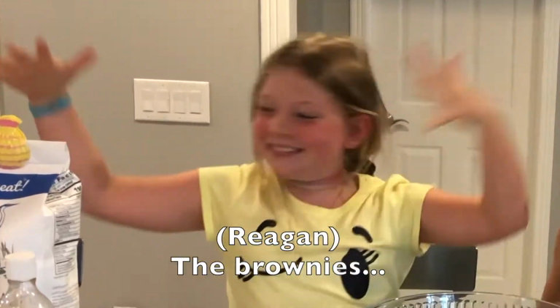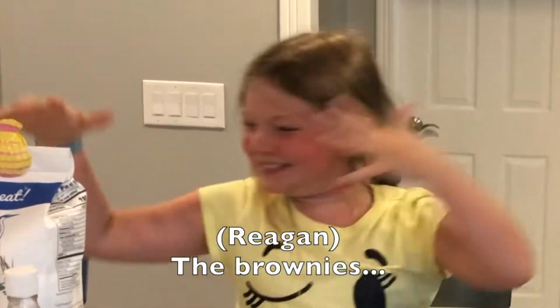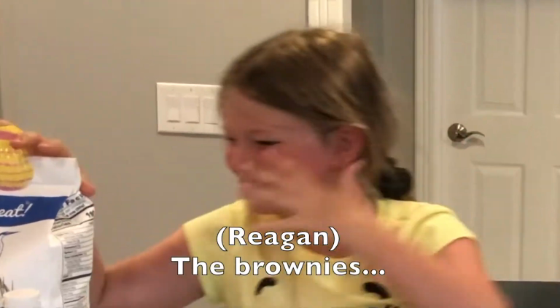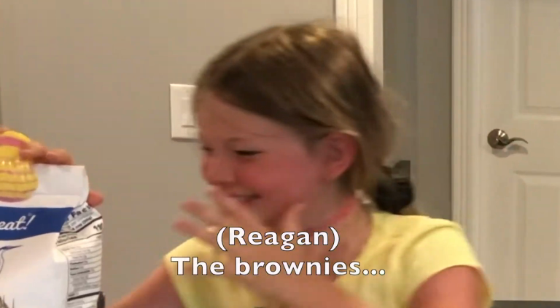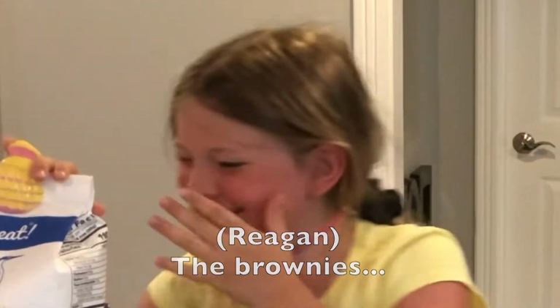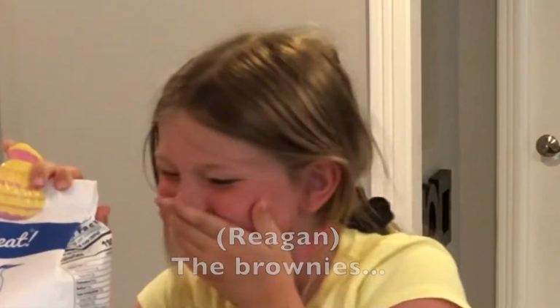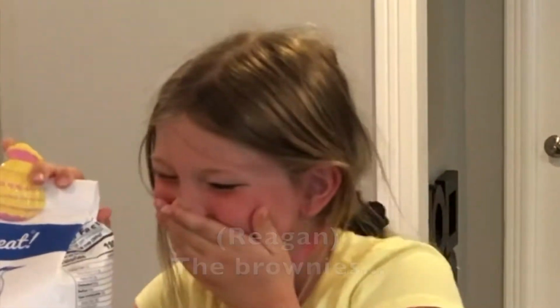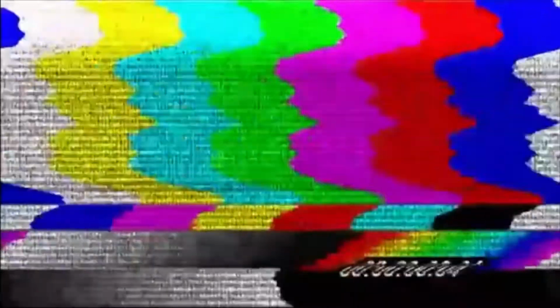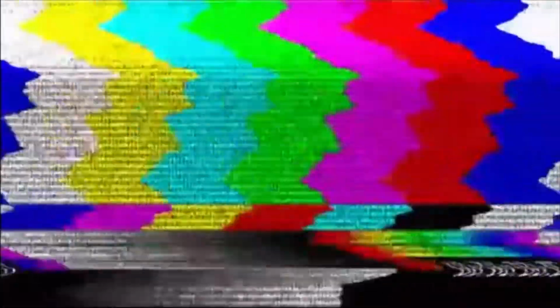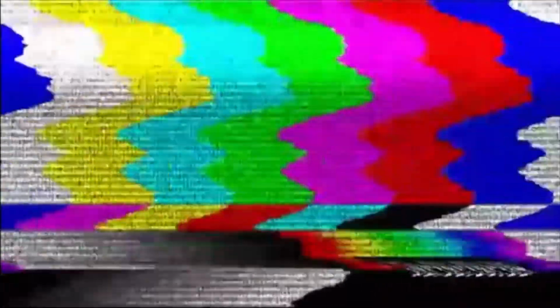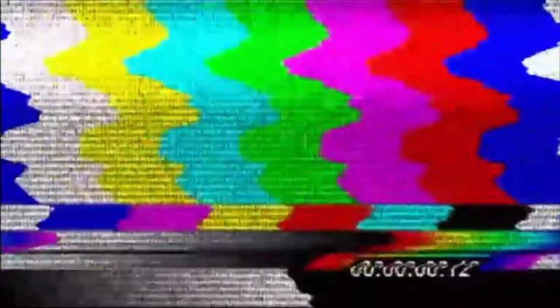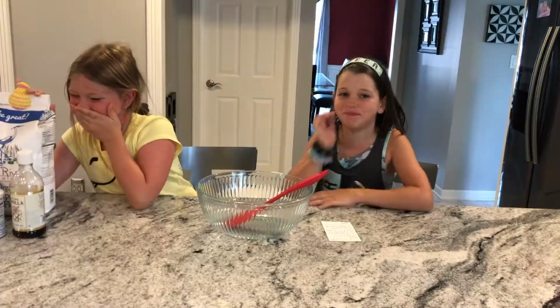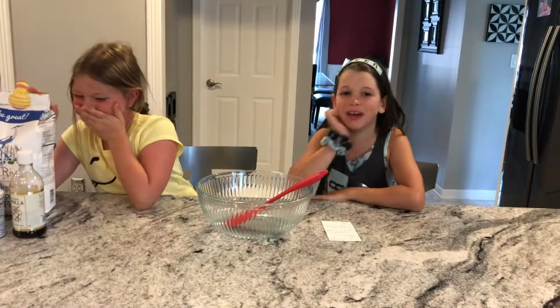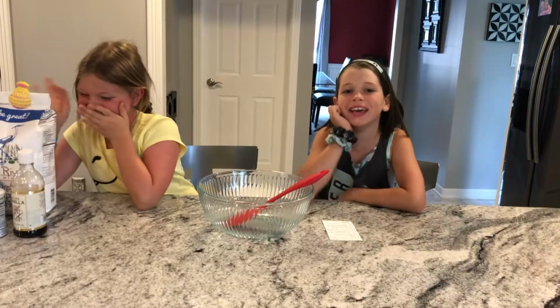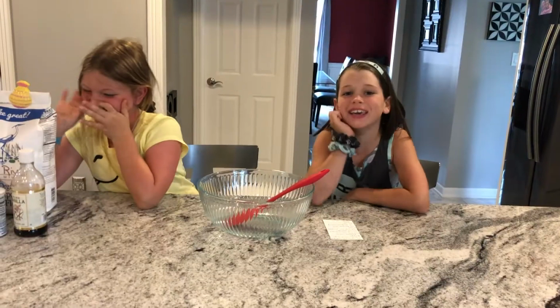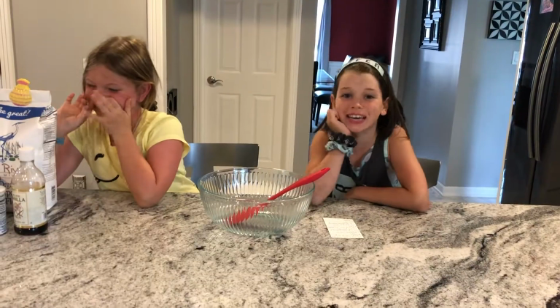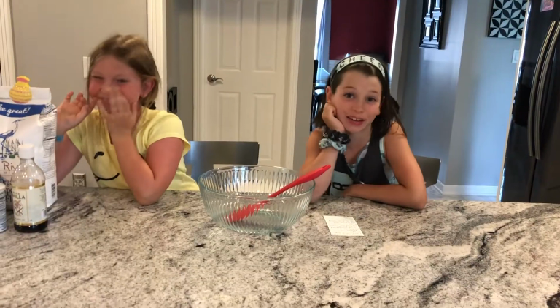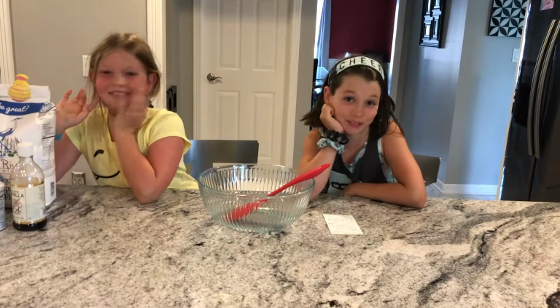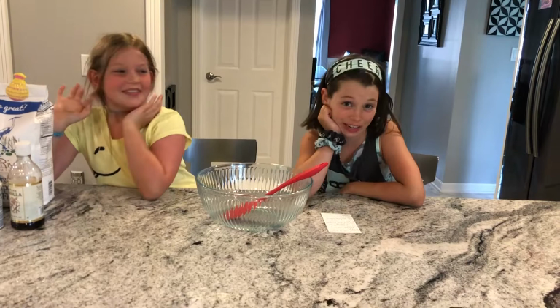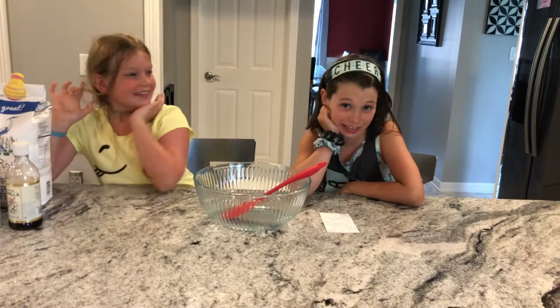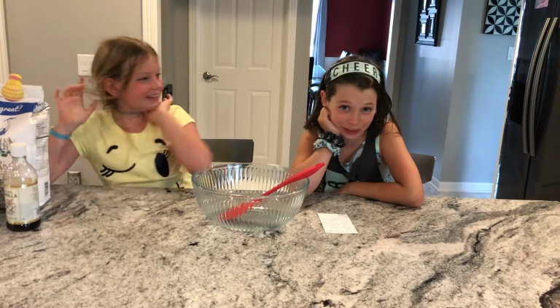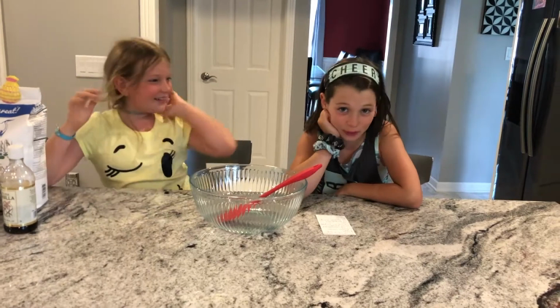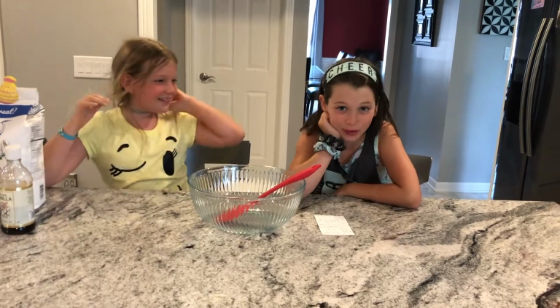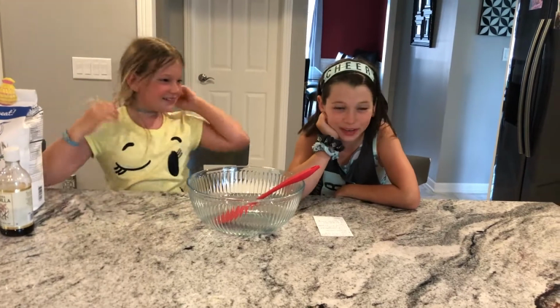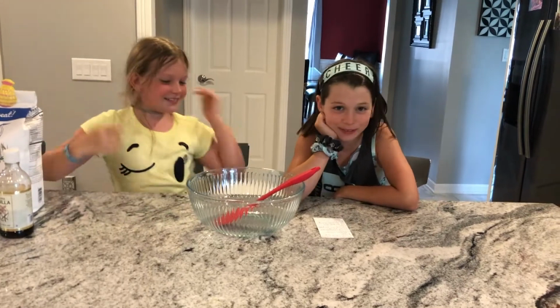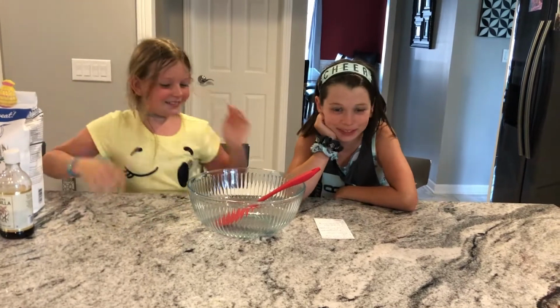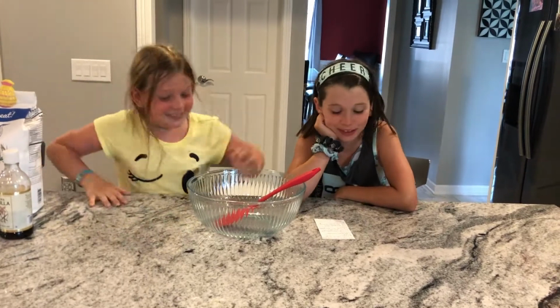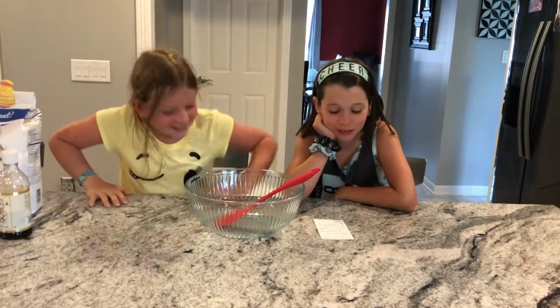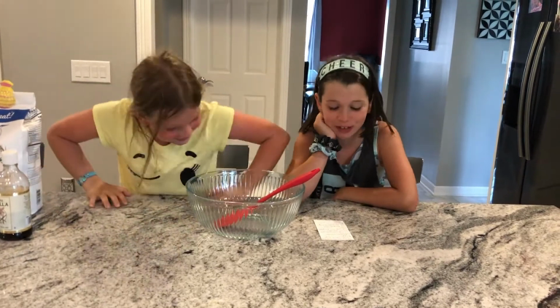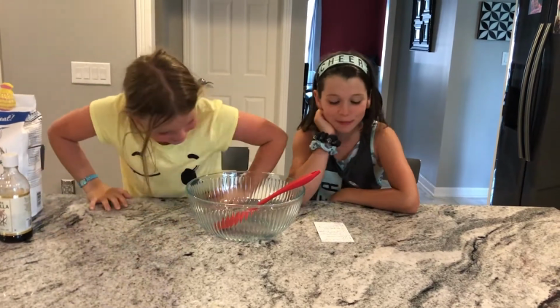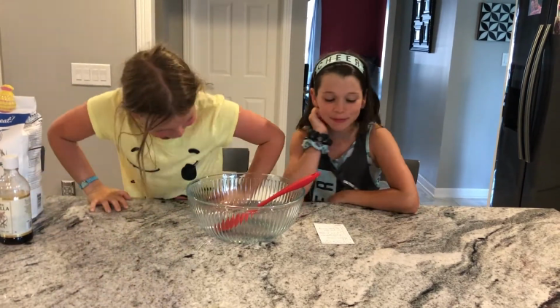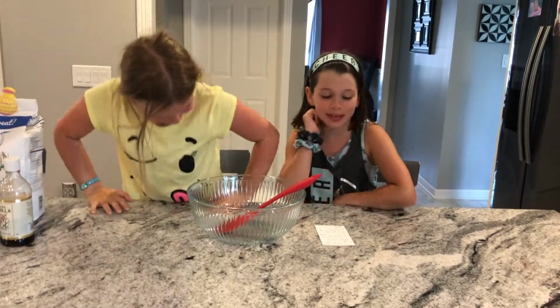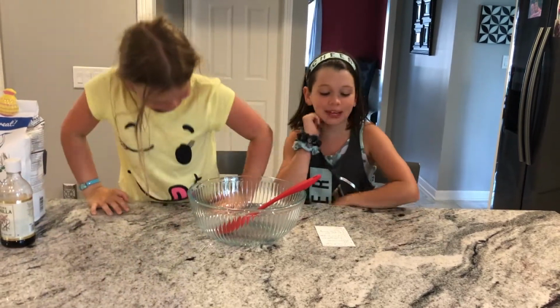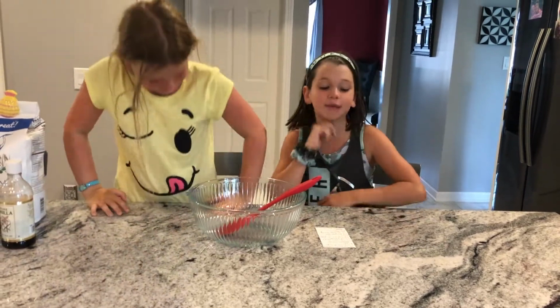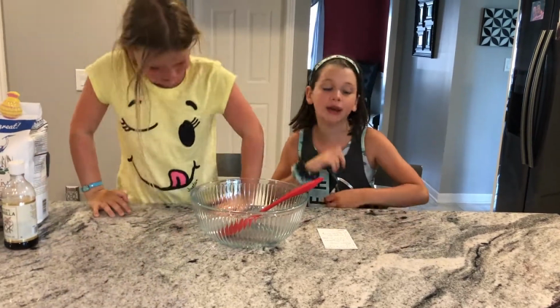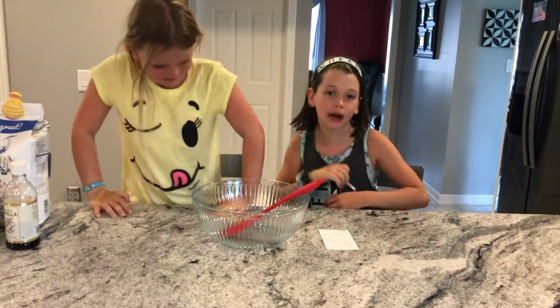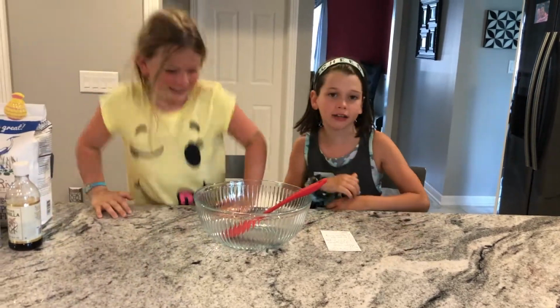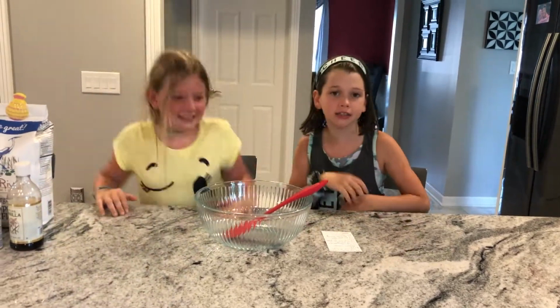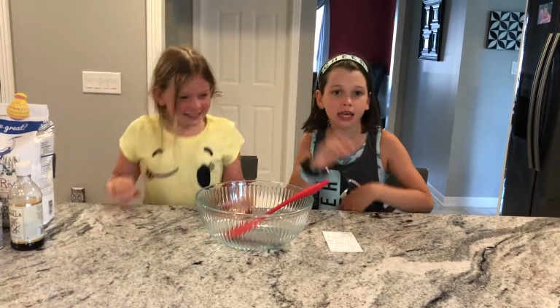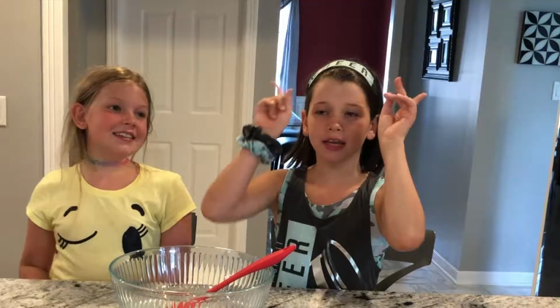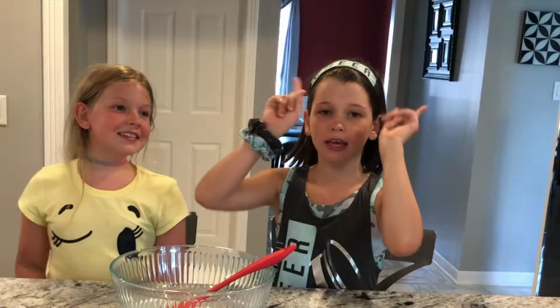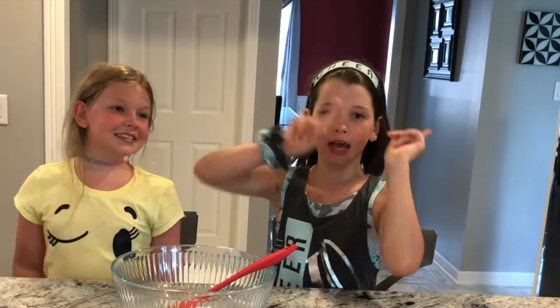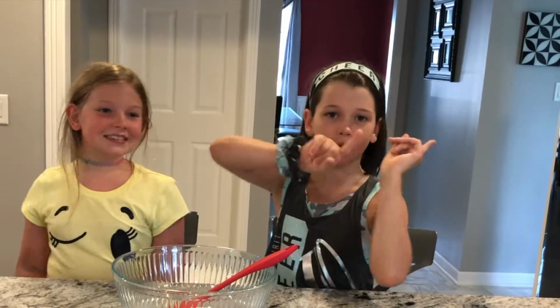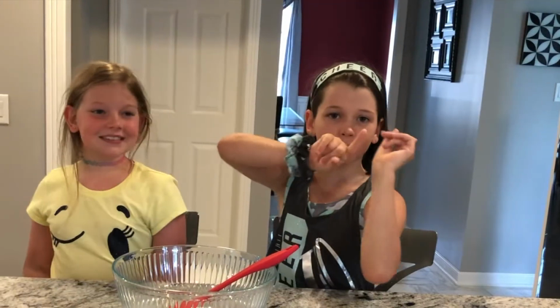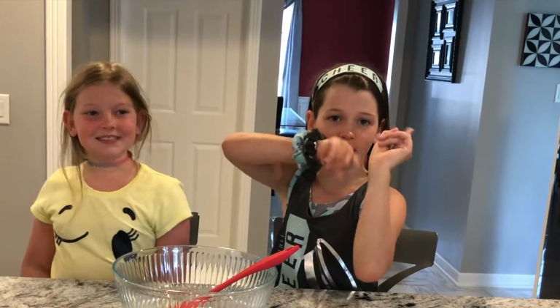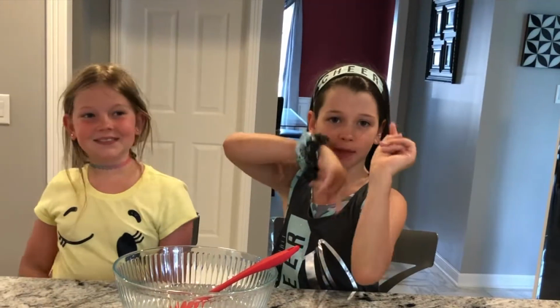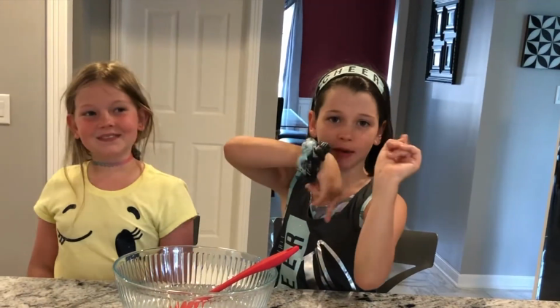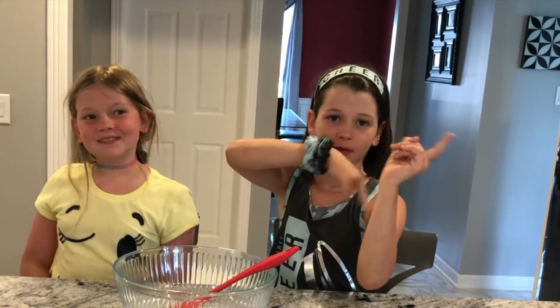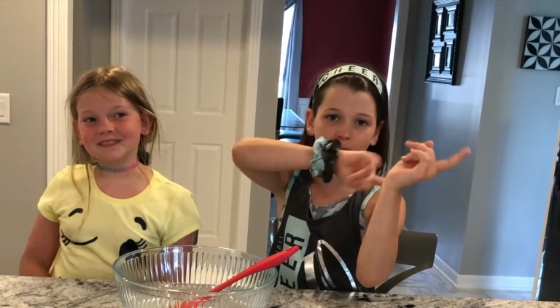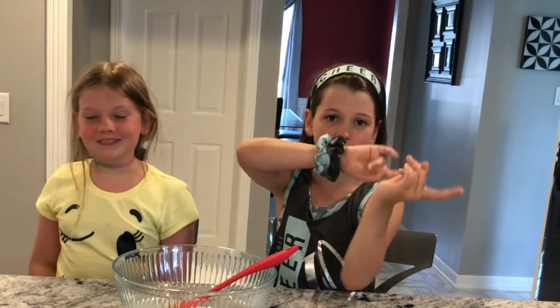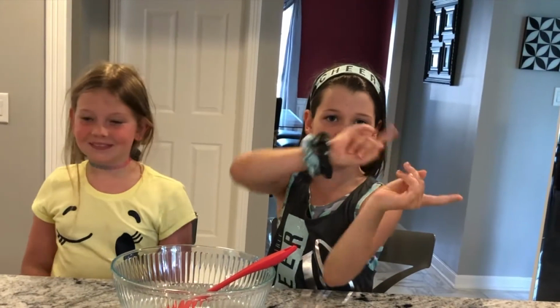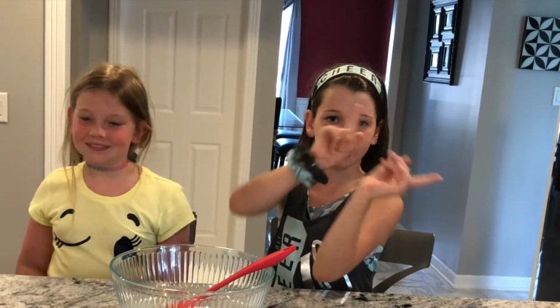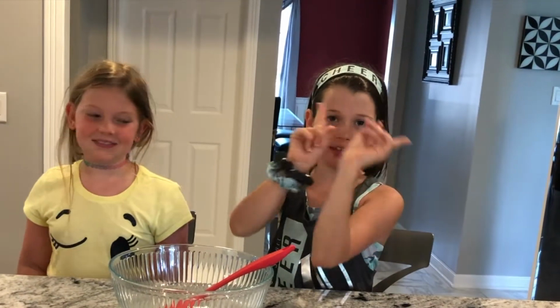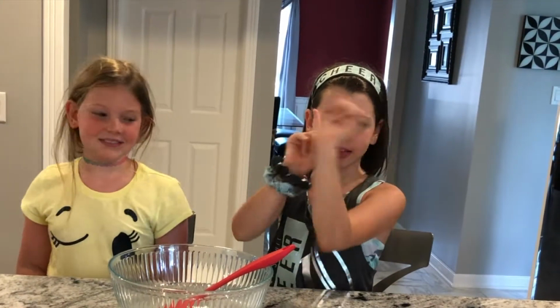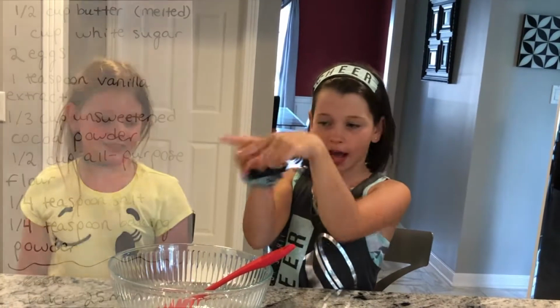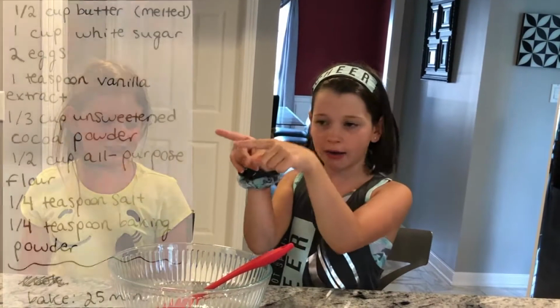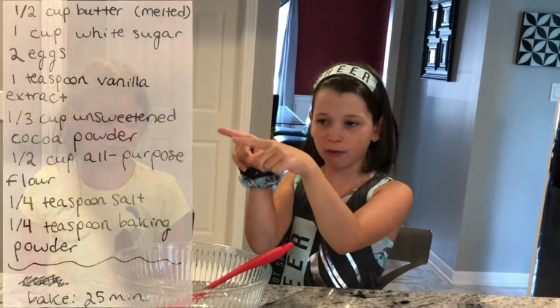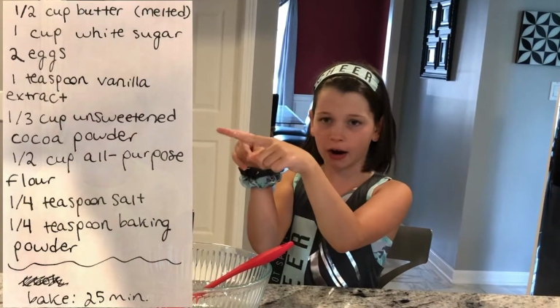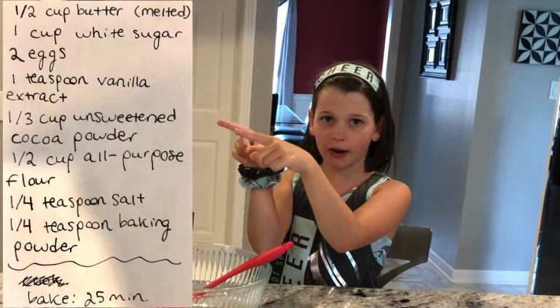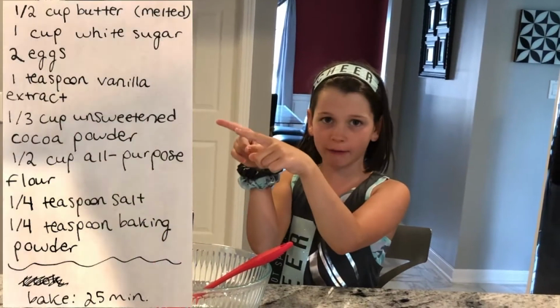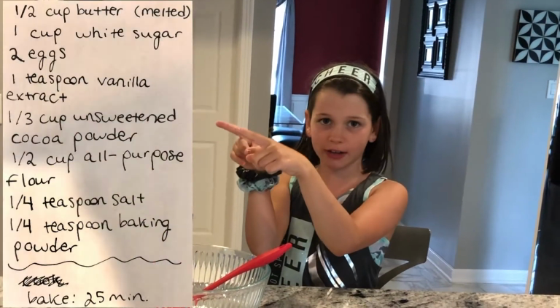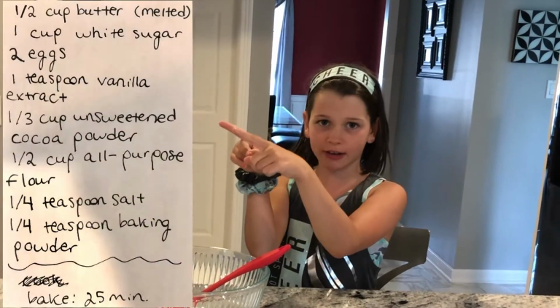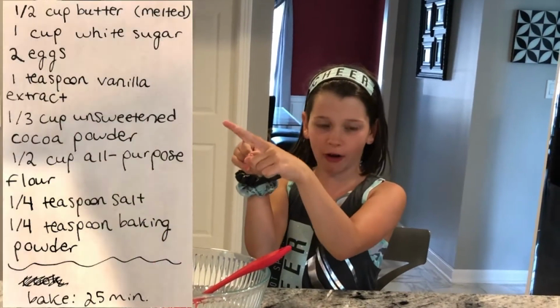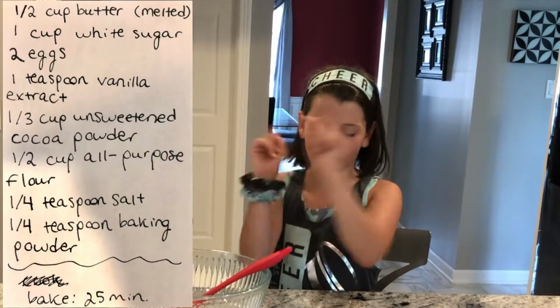A baking video and we are going to be making brownies. The recipe will be on this side while I read it off.